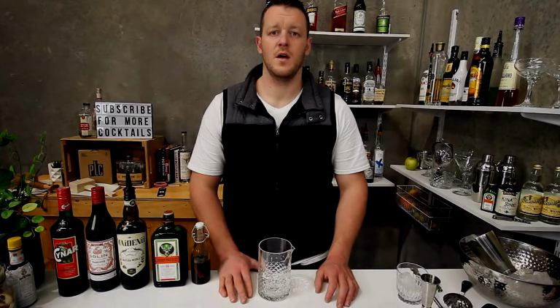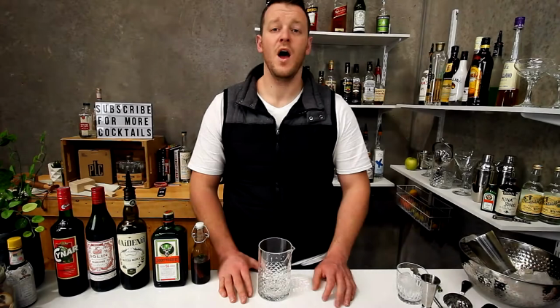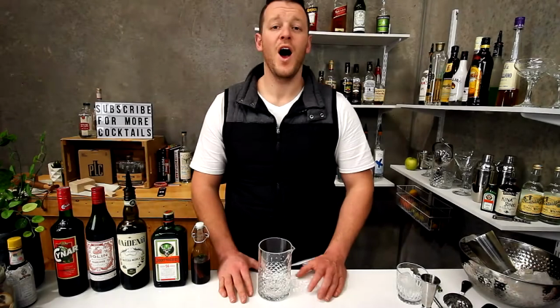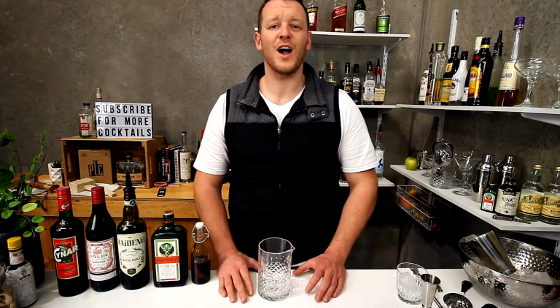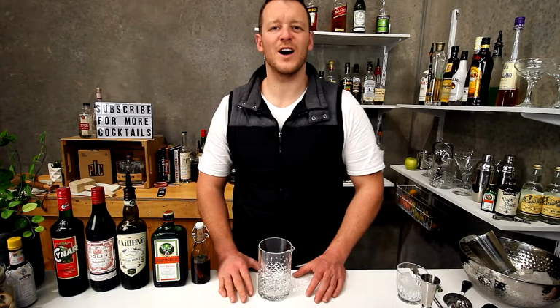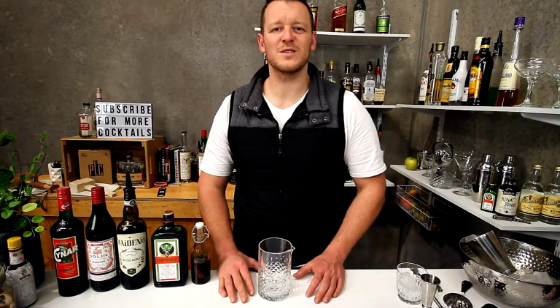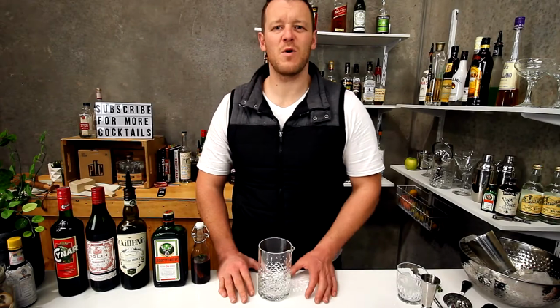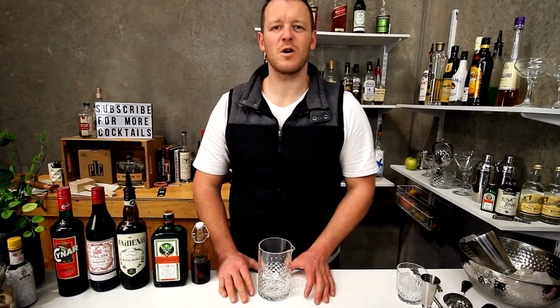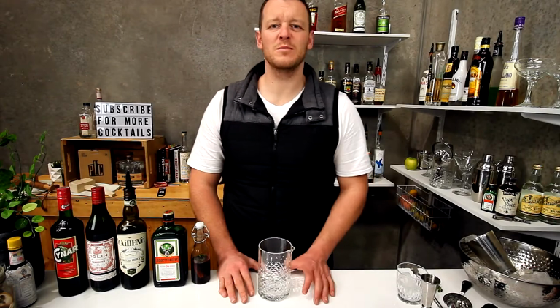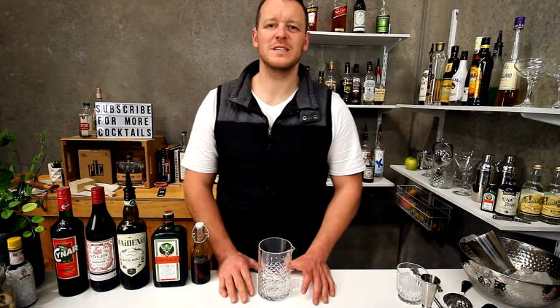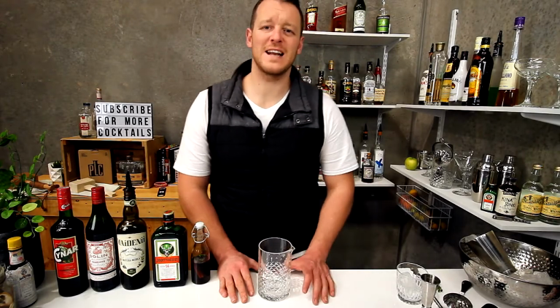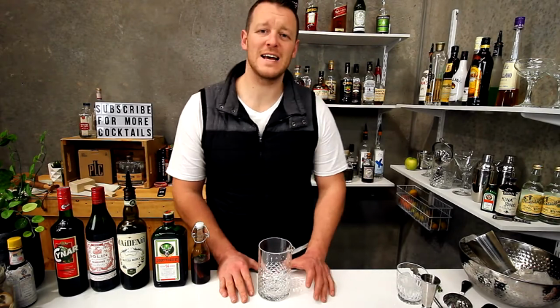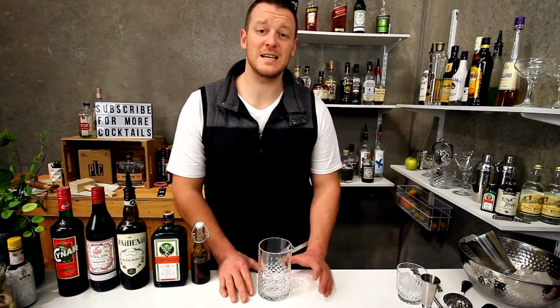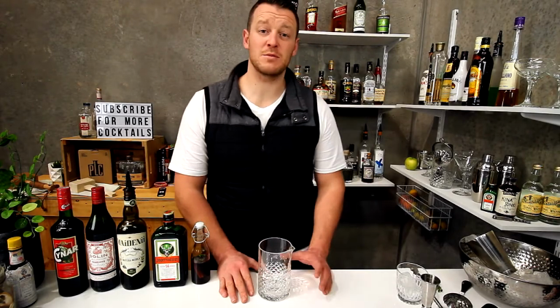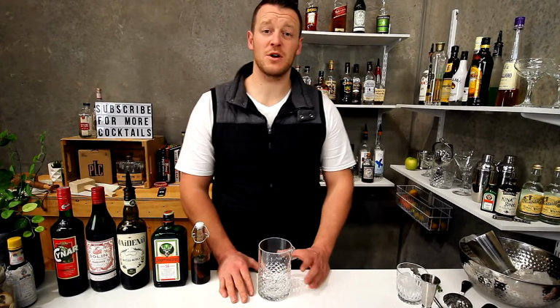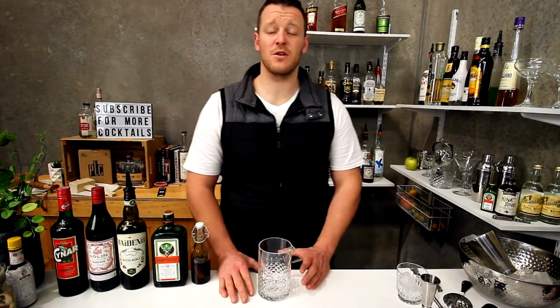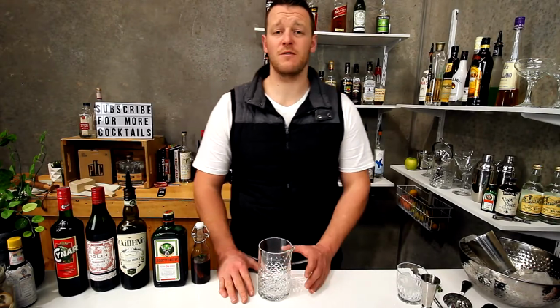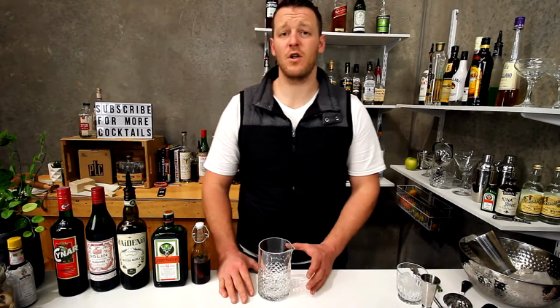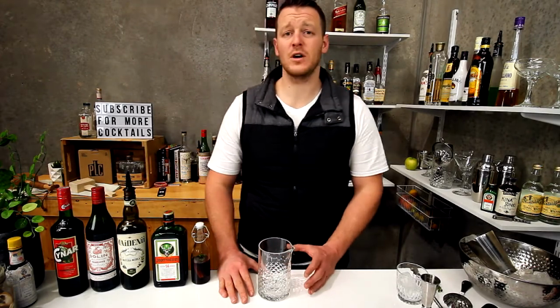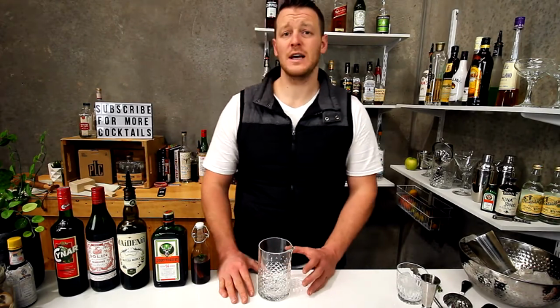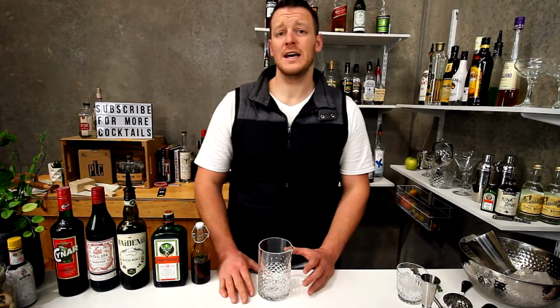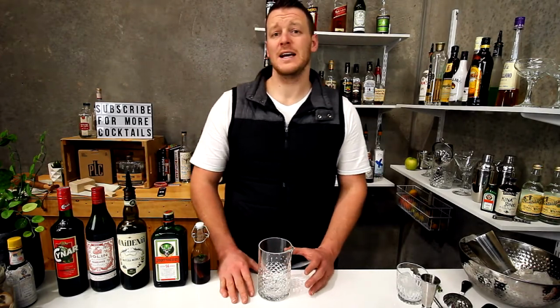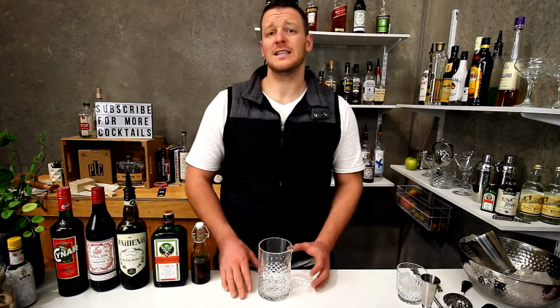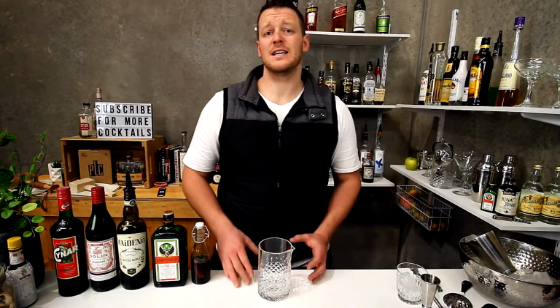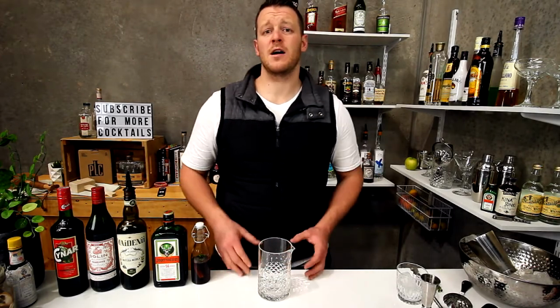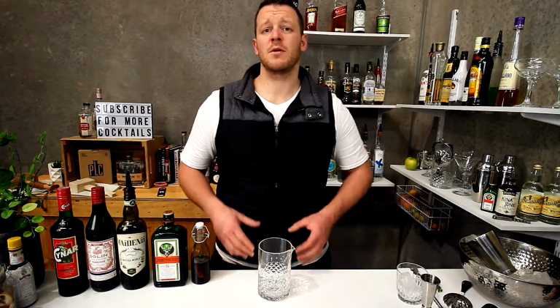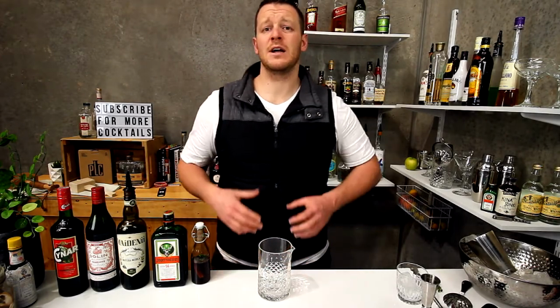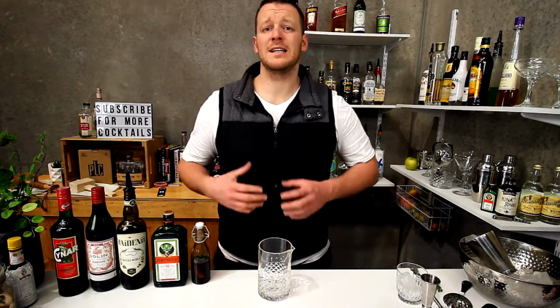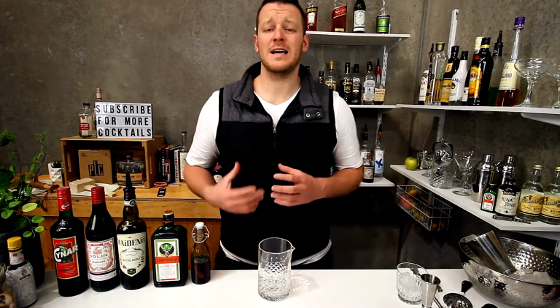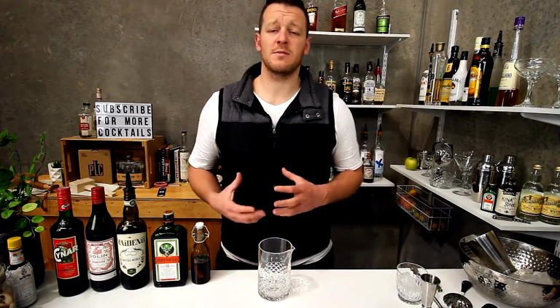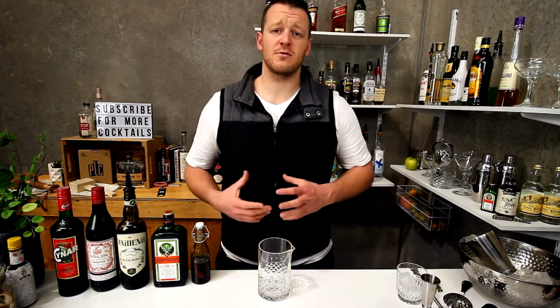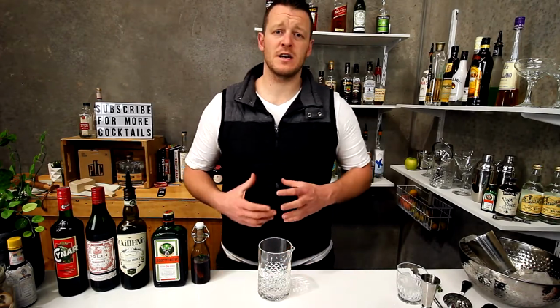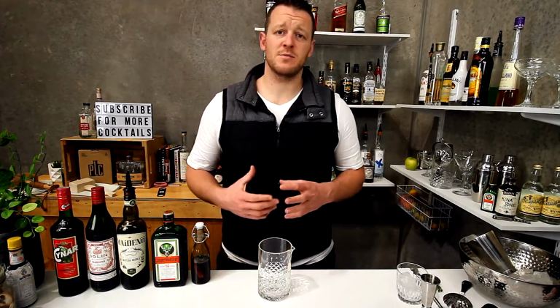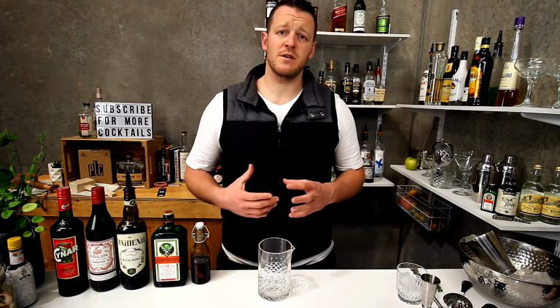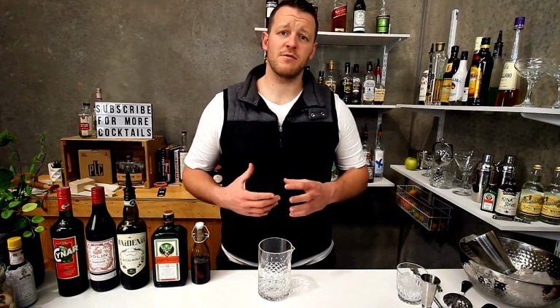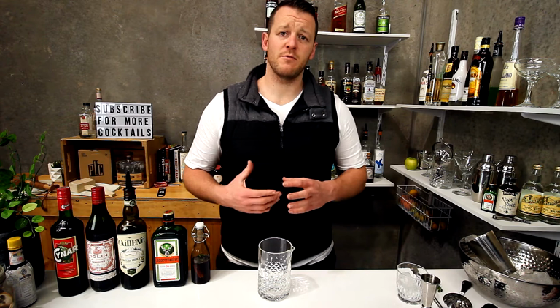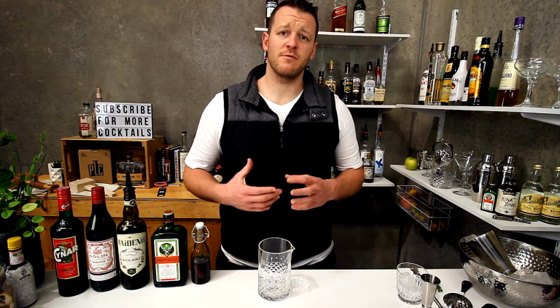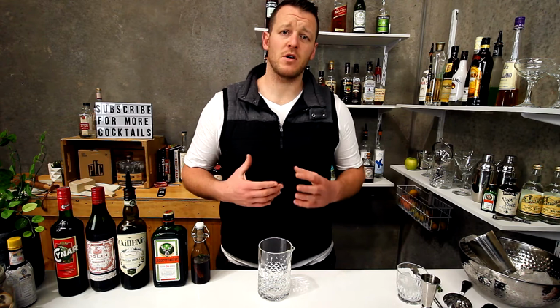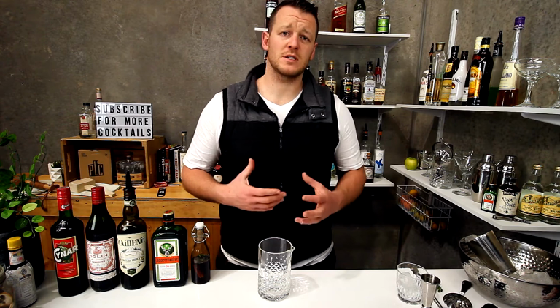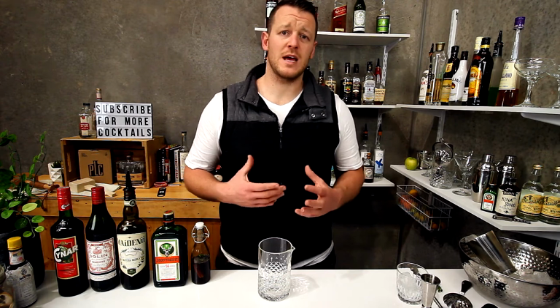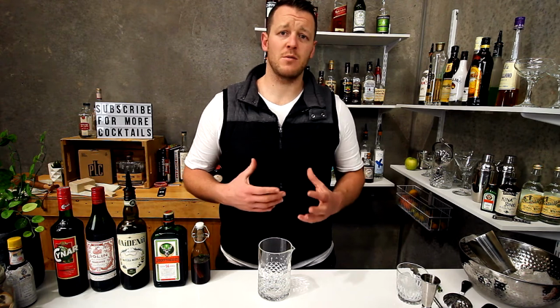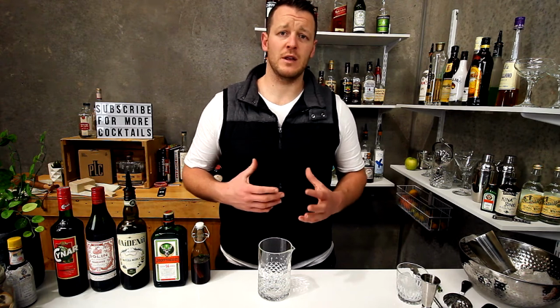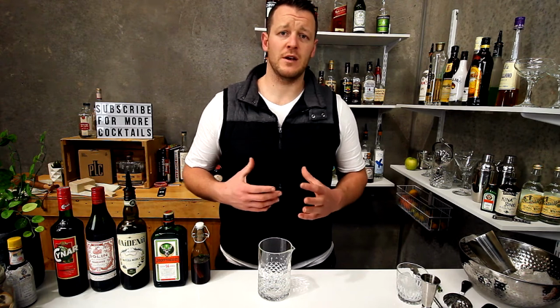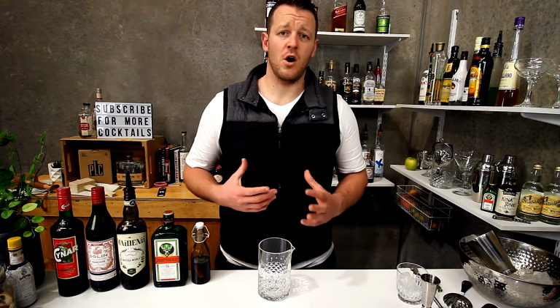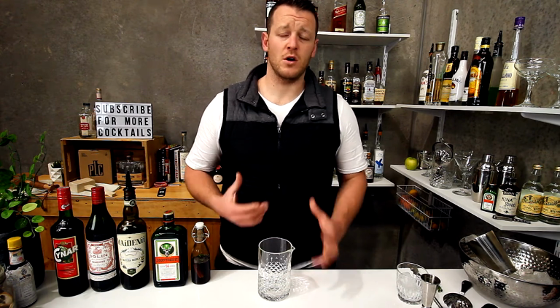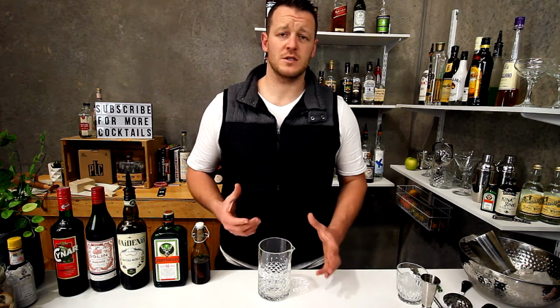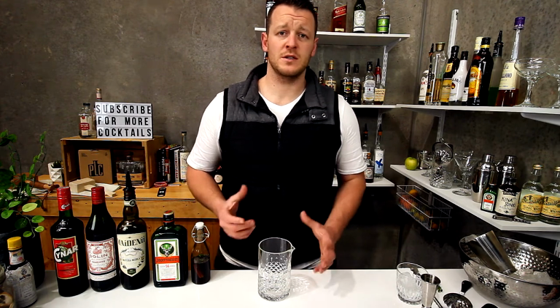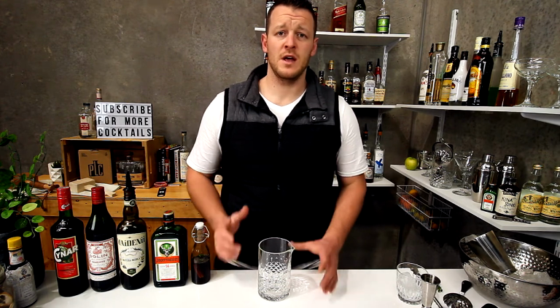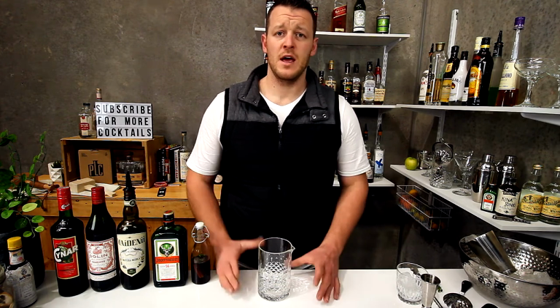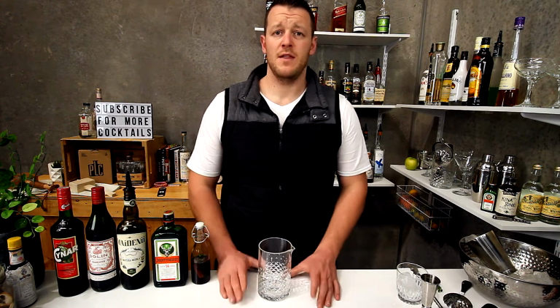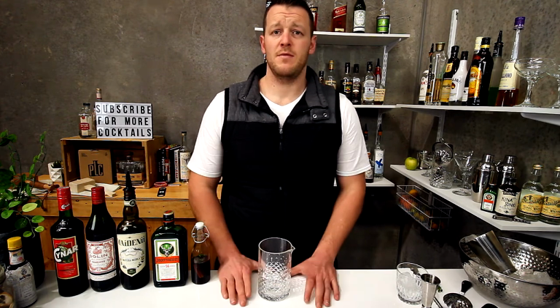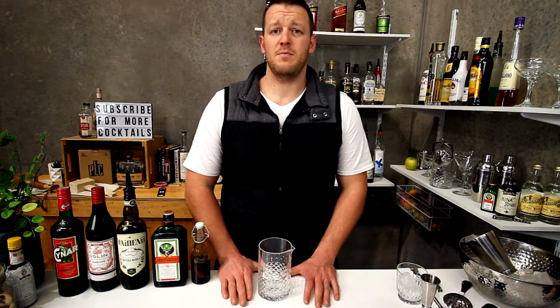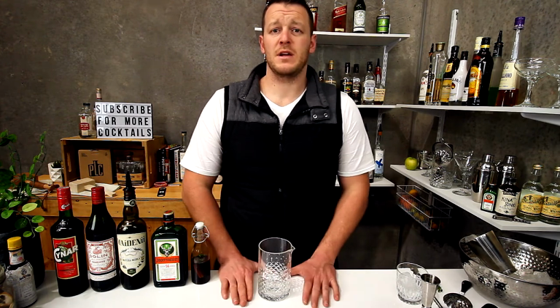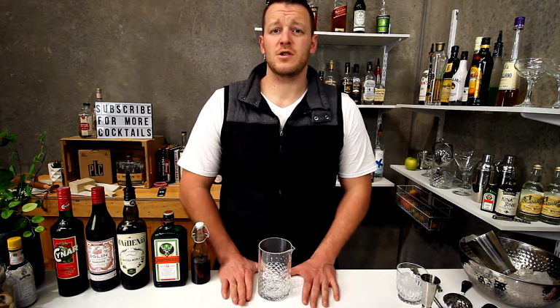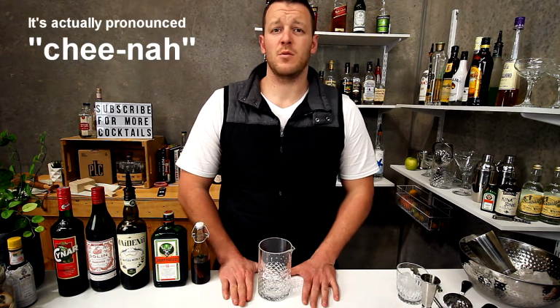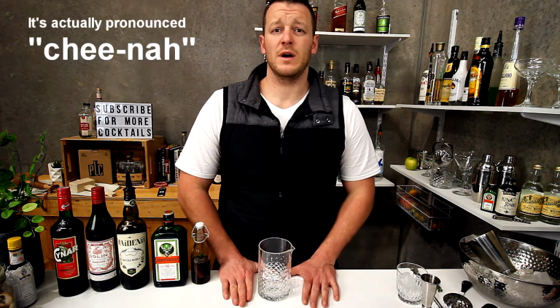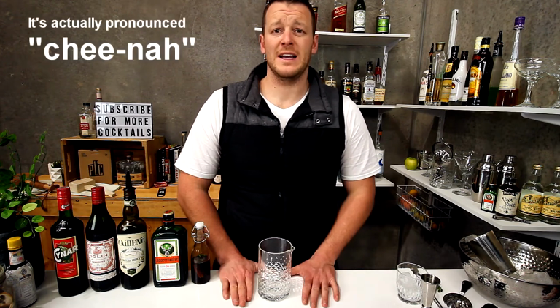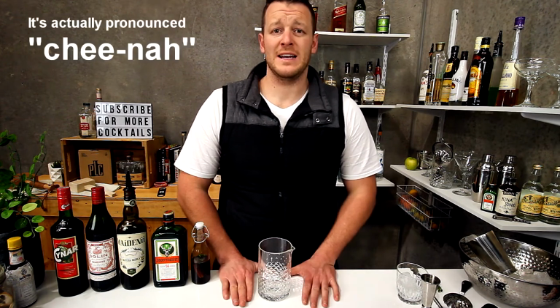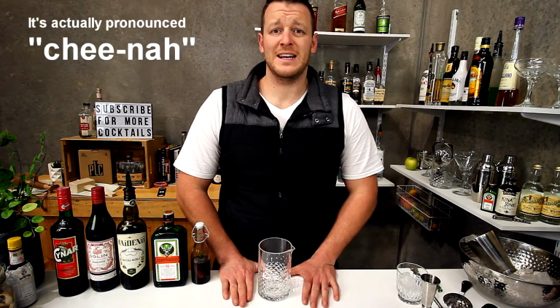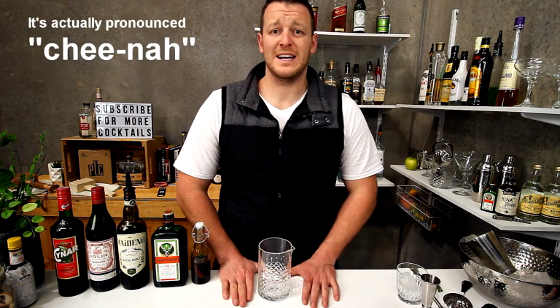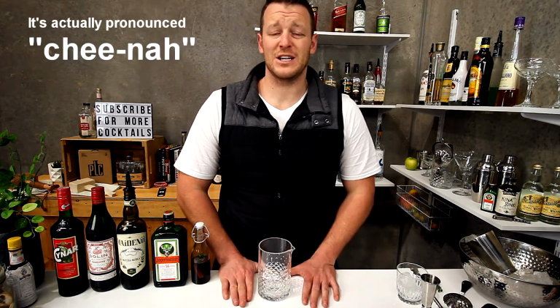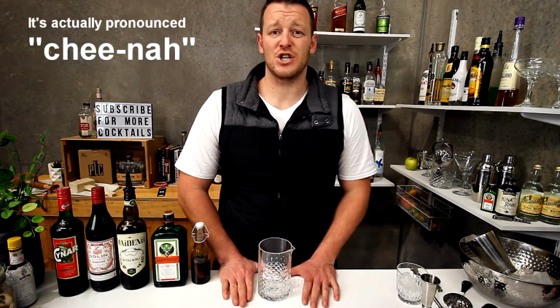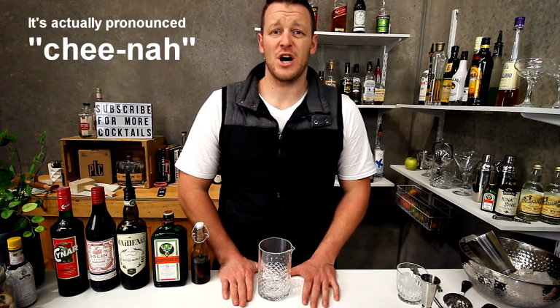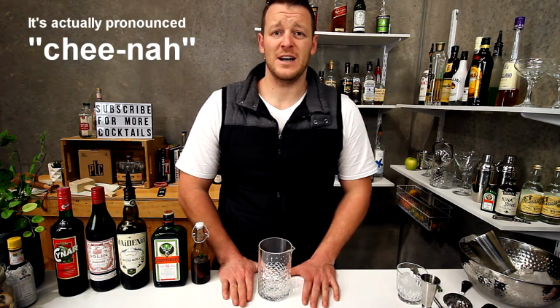Hi guys and welcome to today's episode on the vlog. Today I'm going to adapt a recipe from Vox Table in Austin — Big Trouble in Little China.